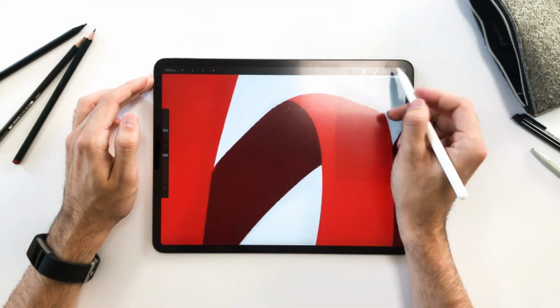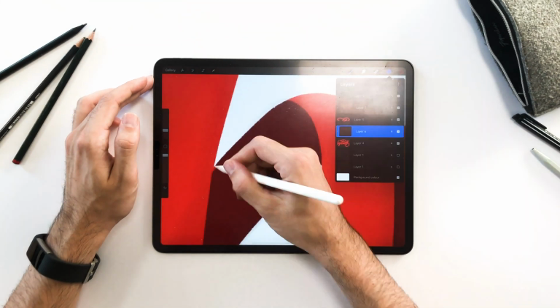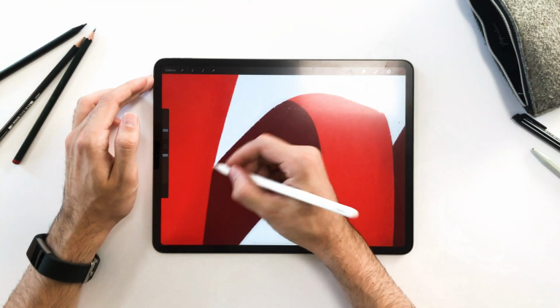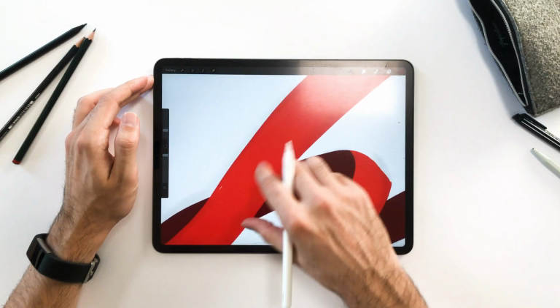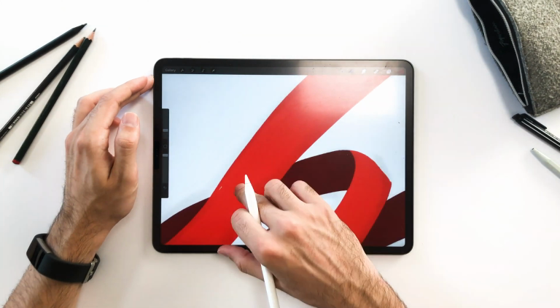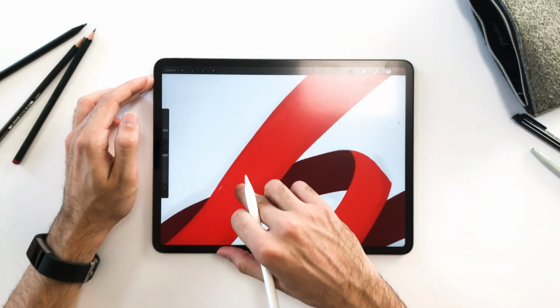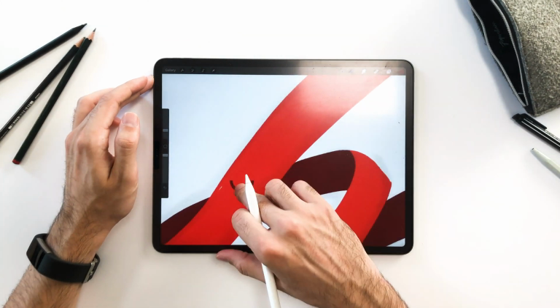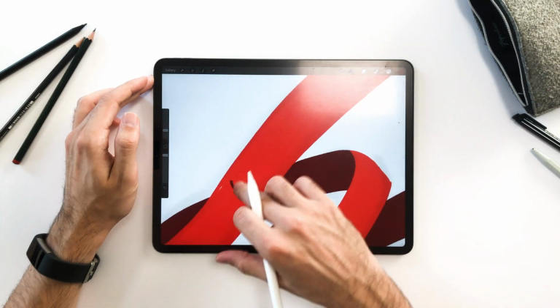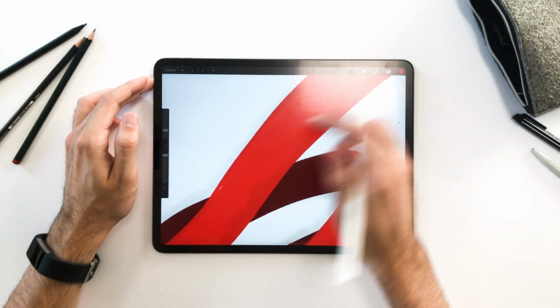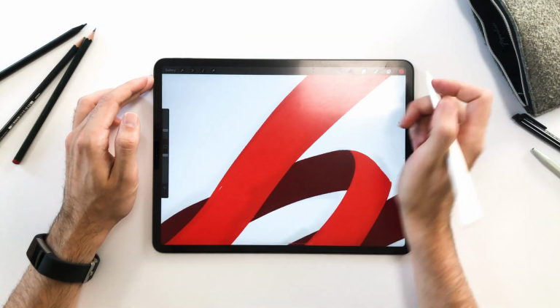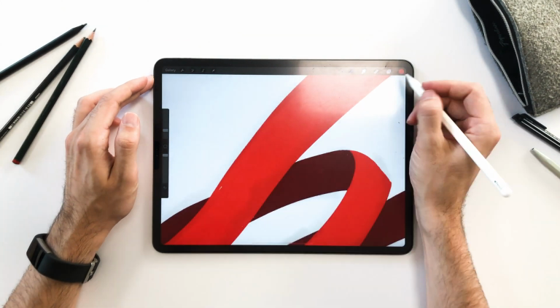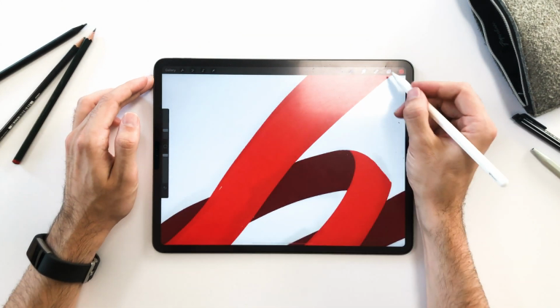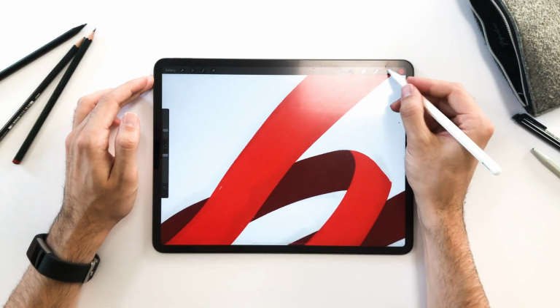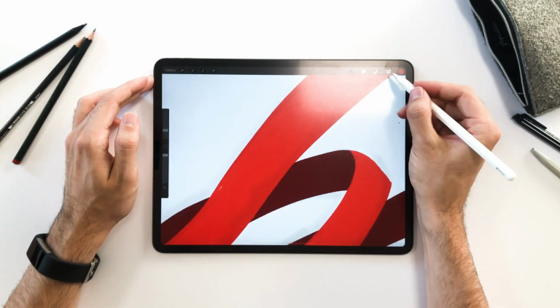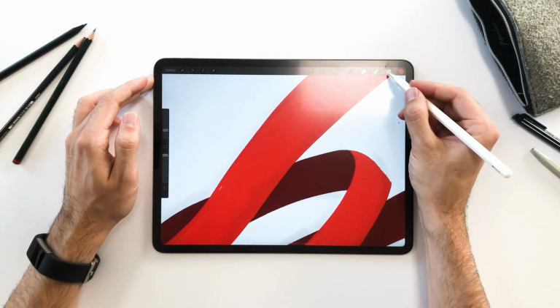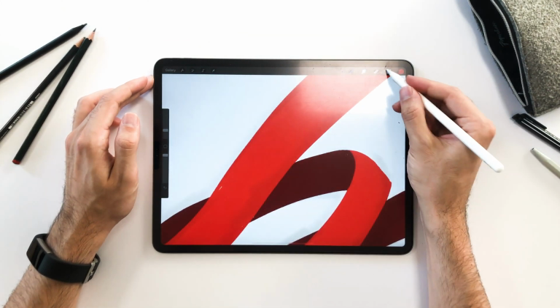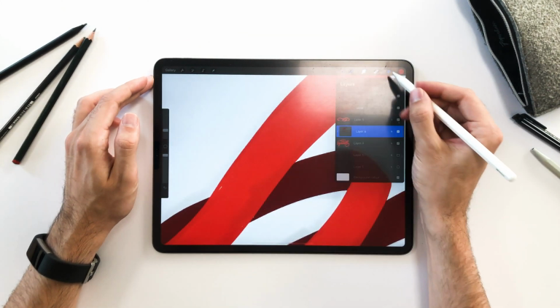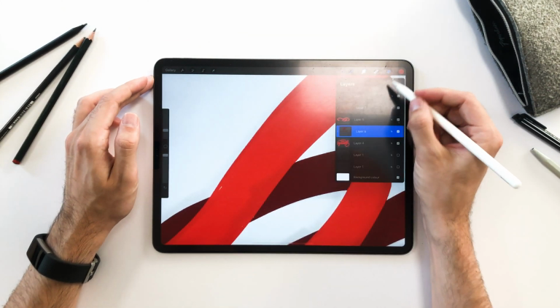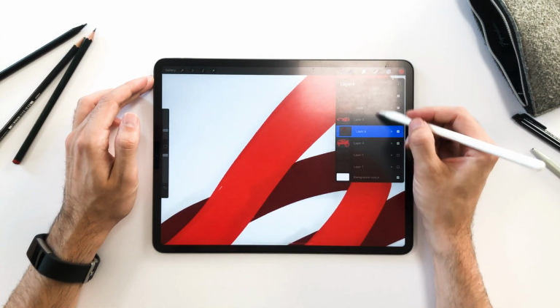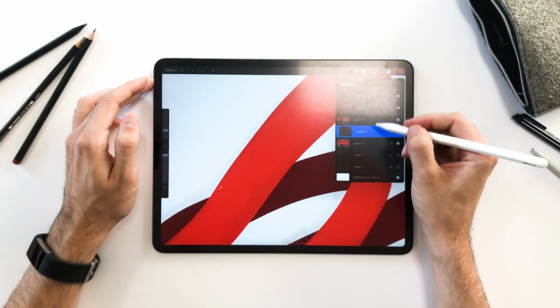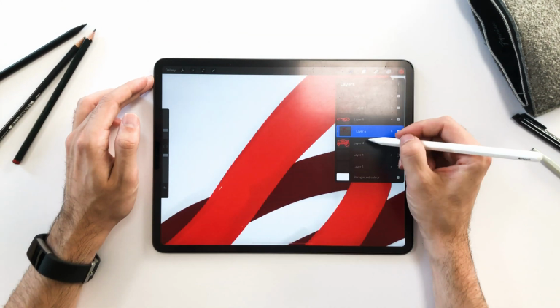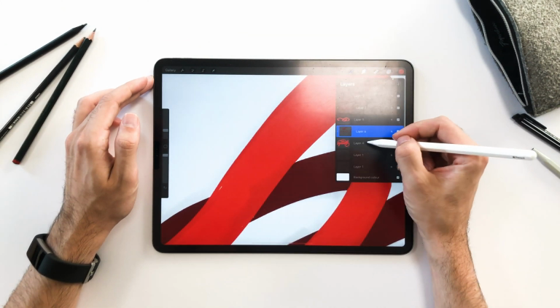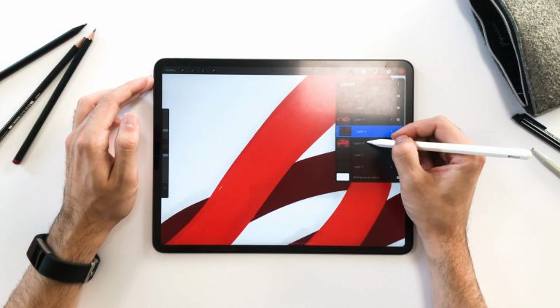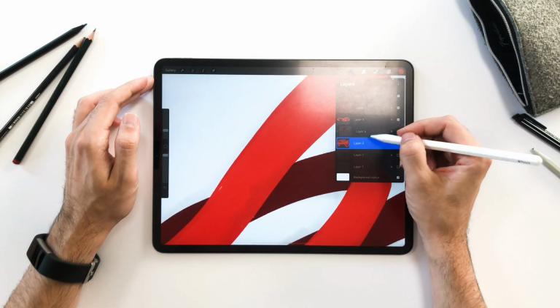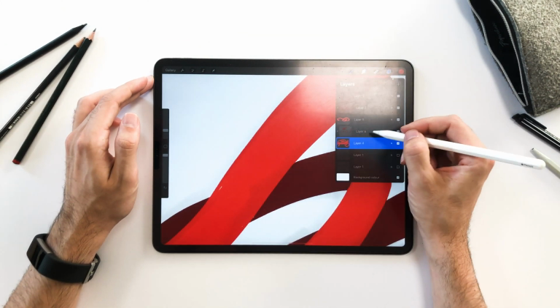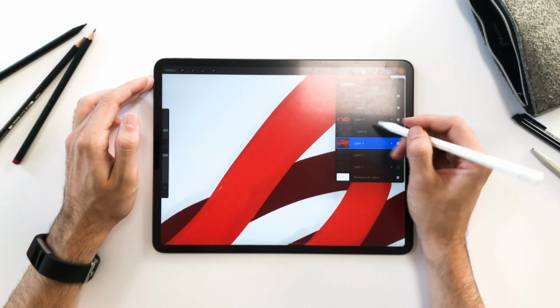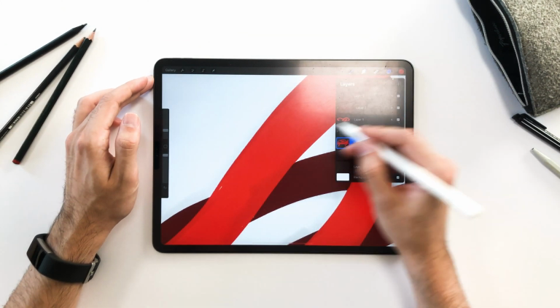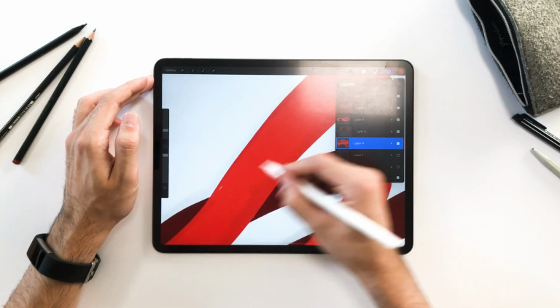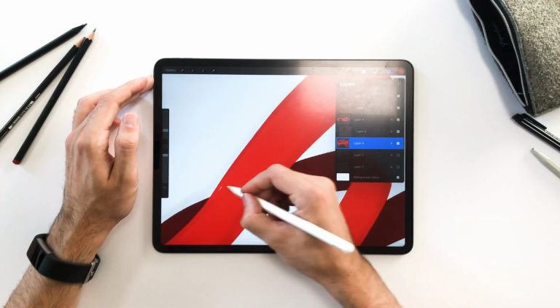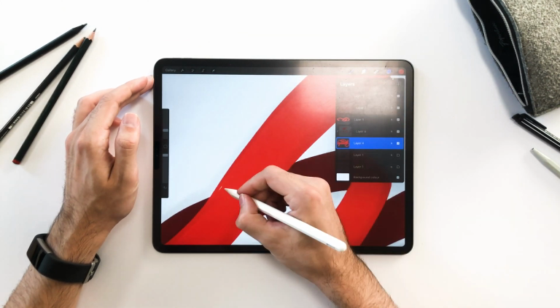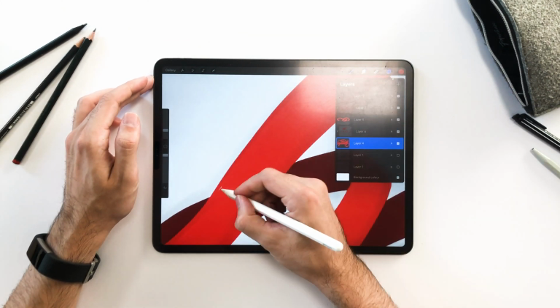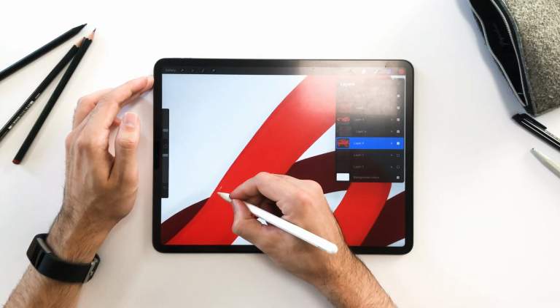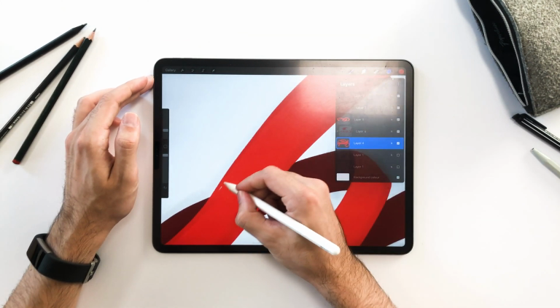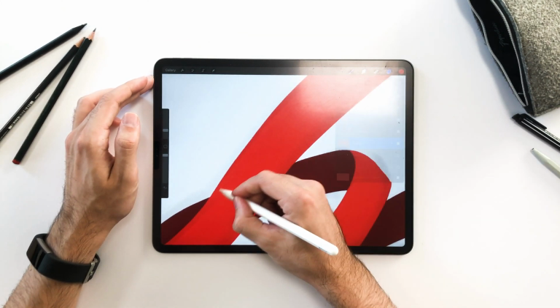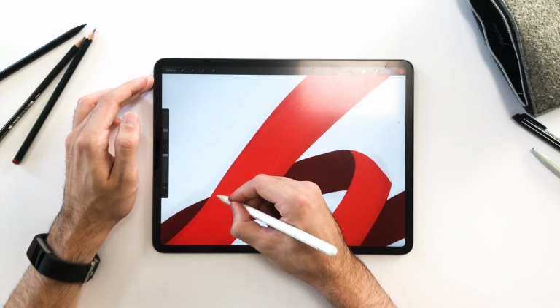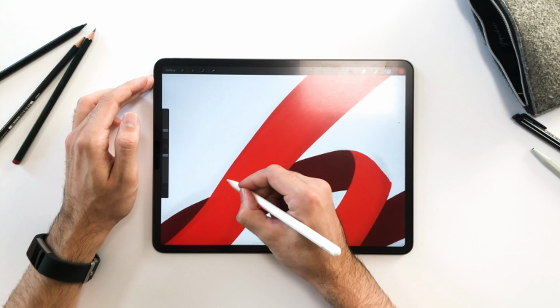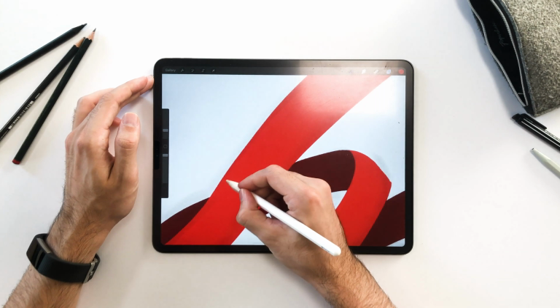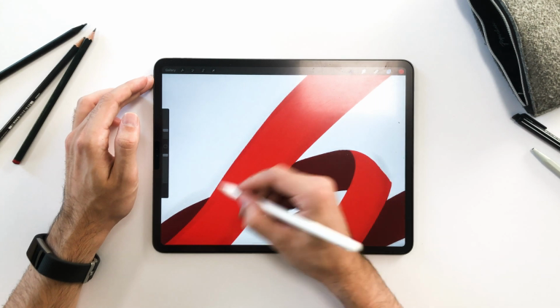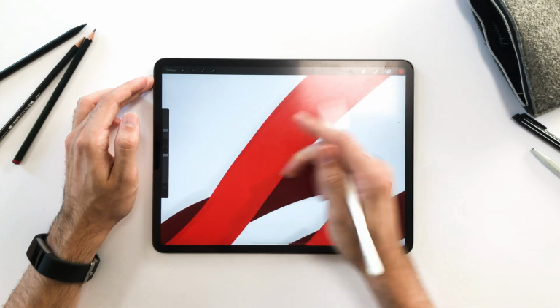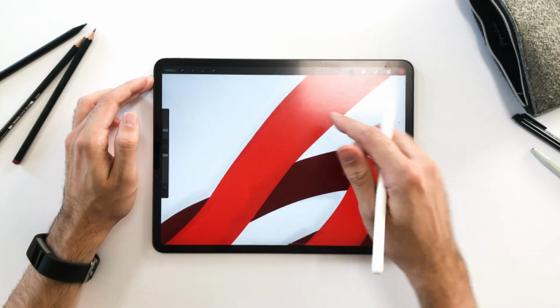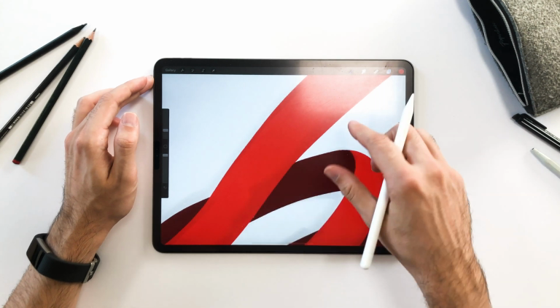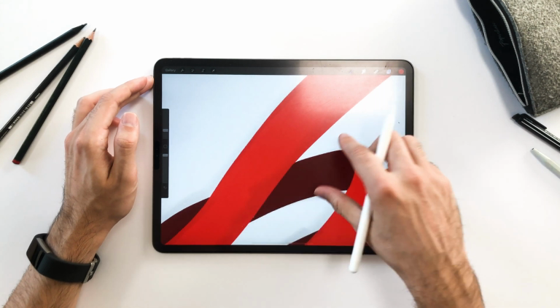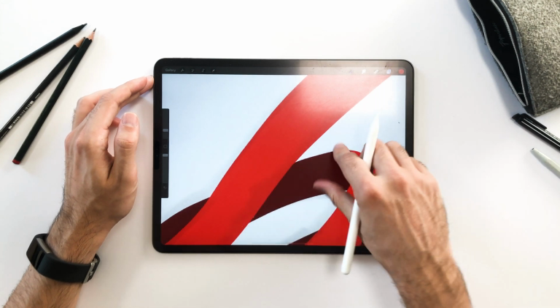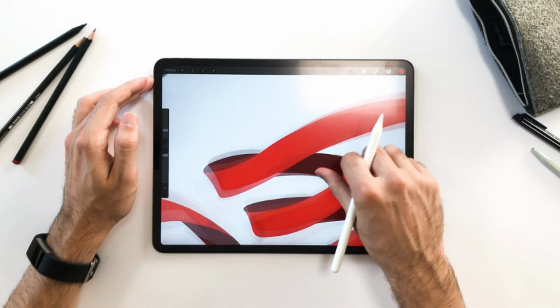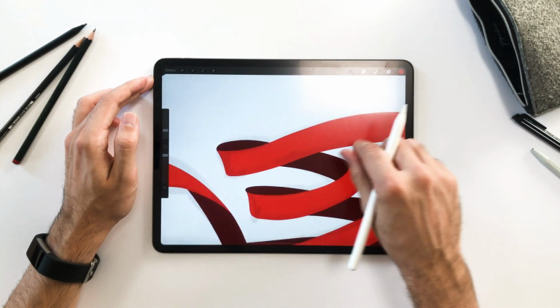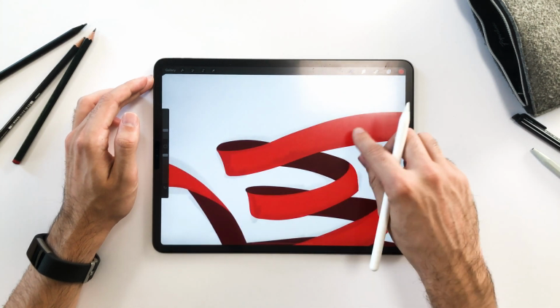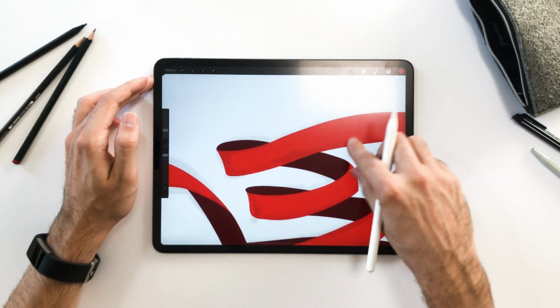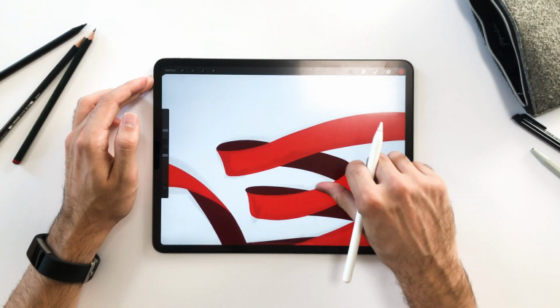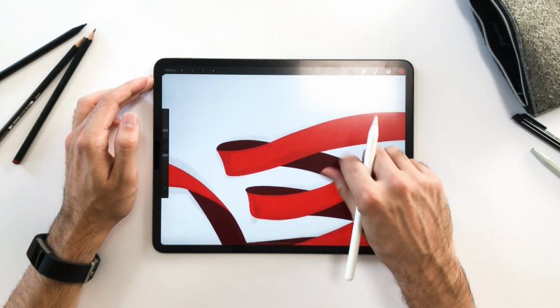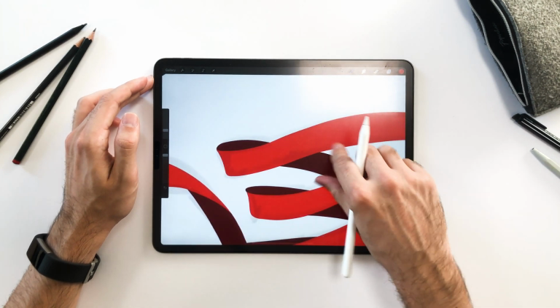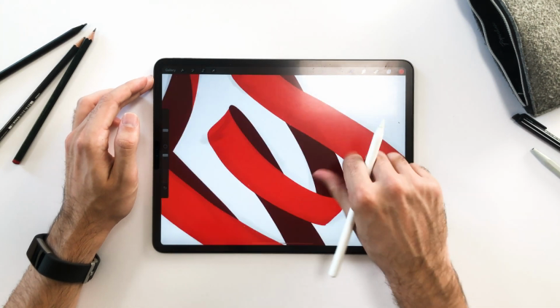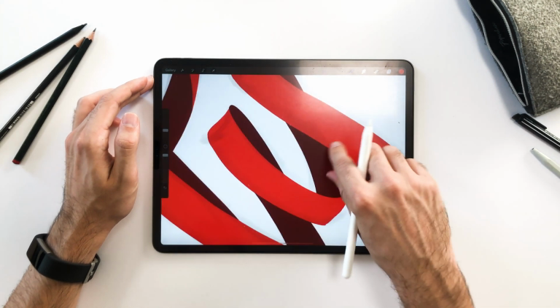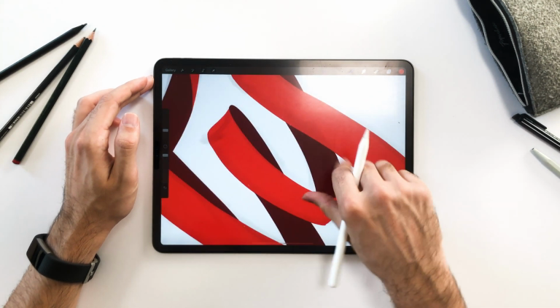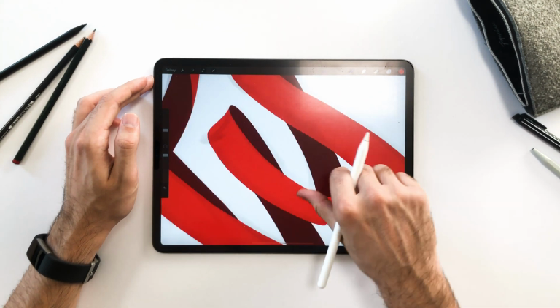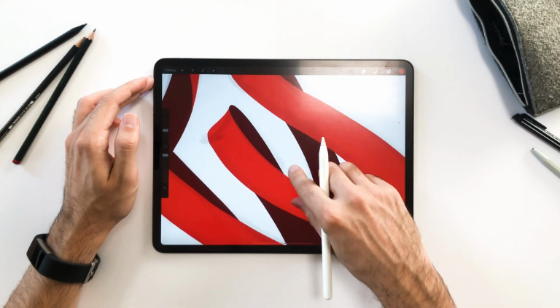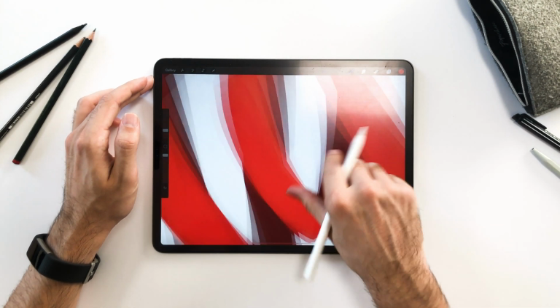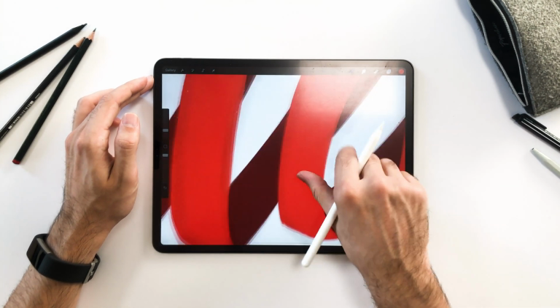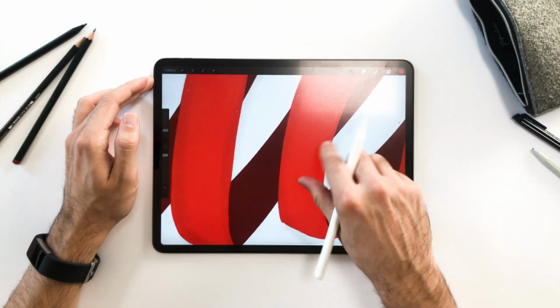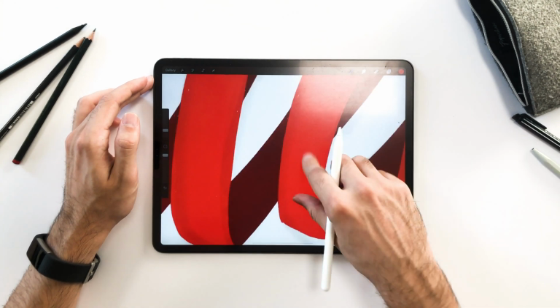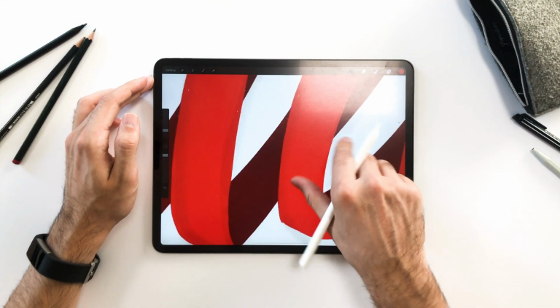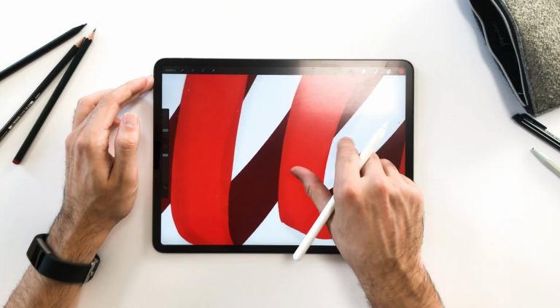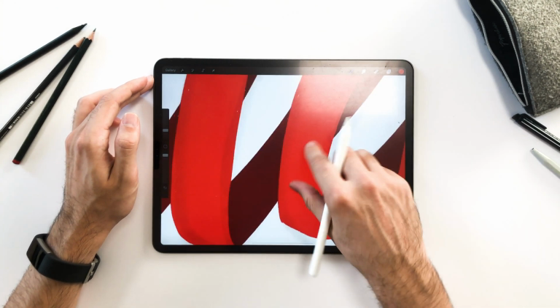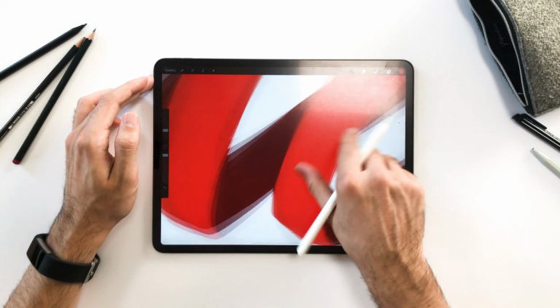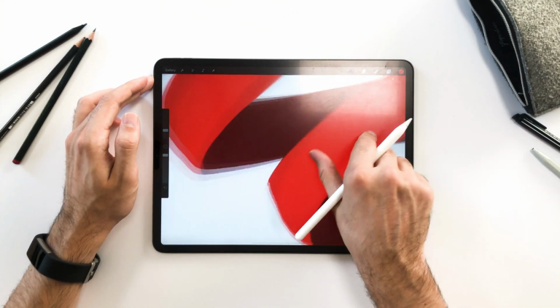Since I missed some spots, I need to switch to the bright red ribbon layer and correct these in order to color in the back side of the ribbon as well.